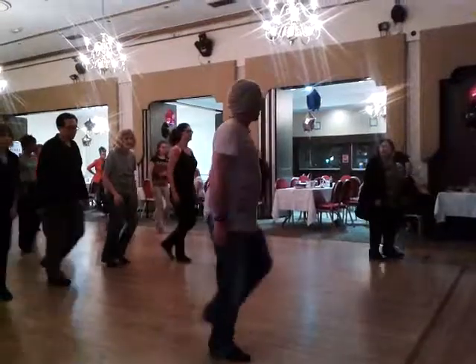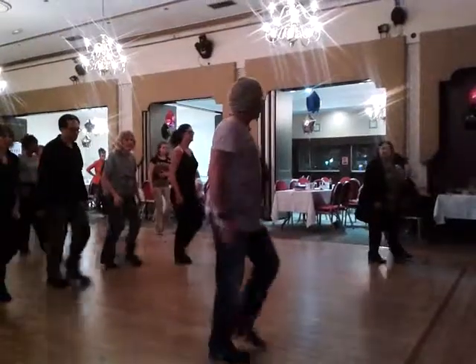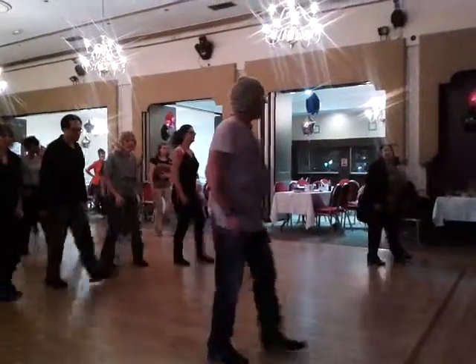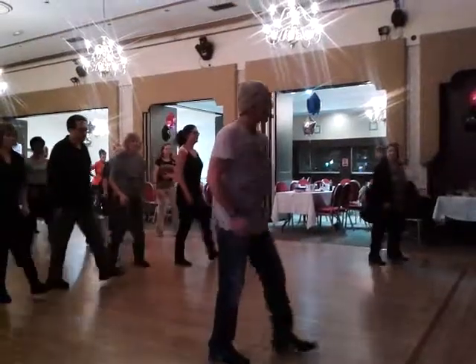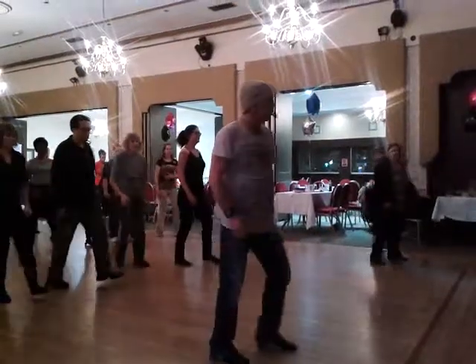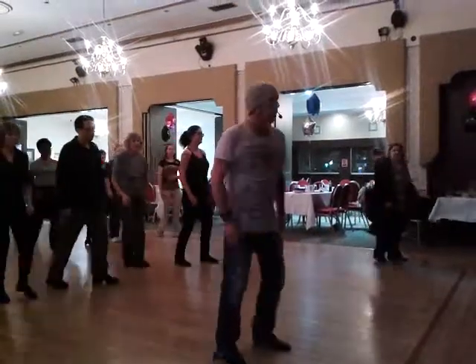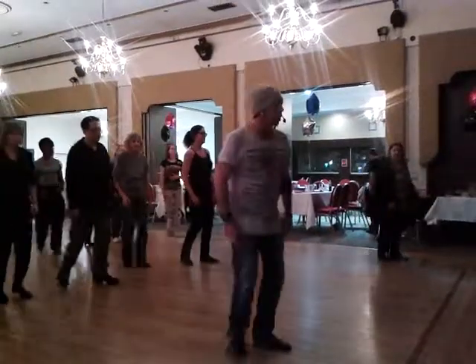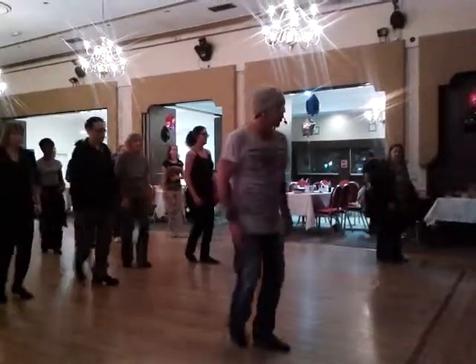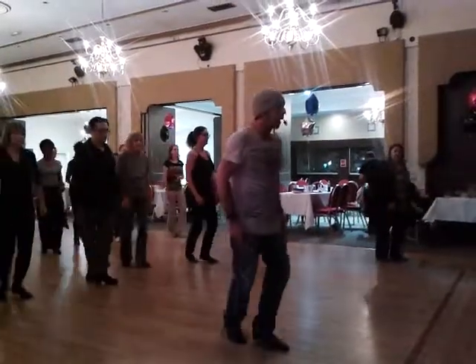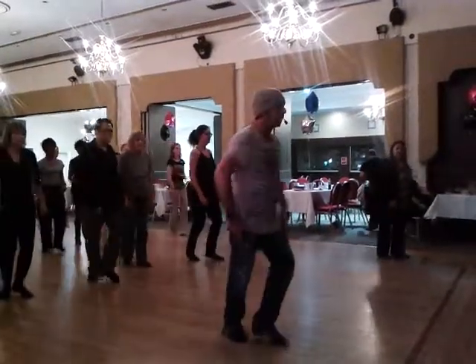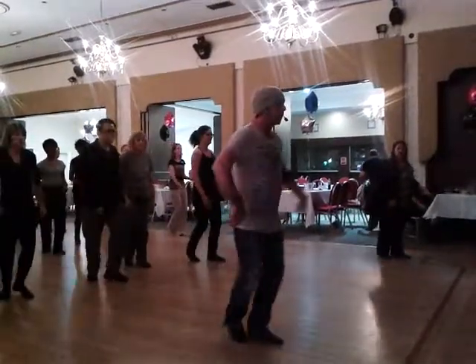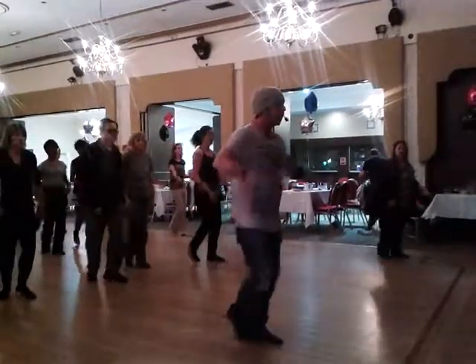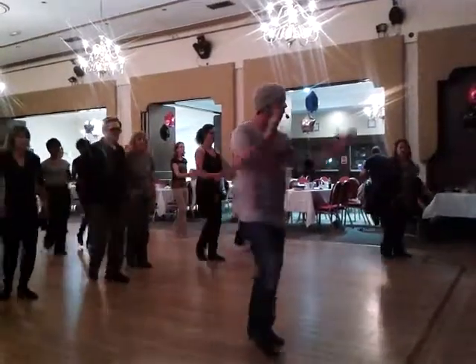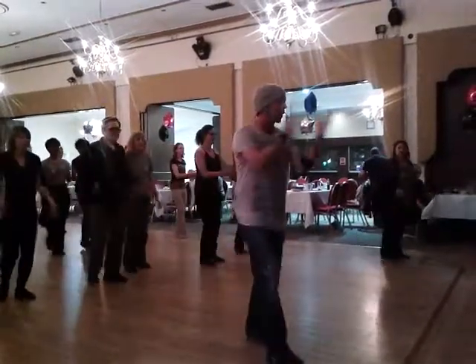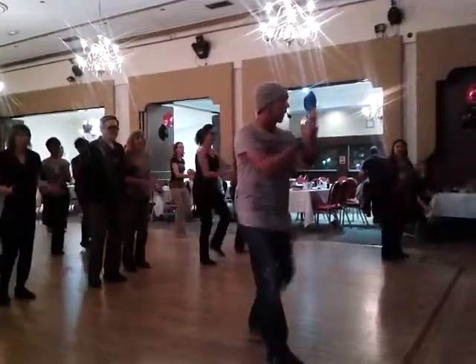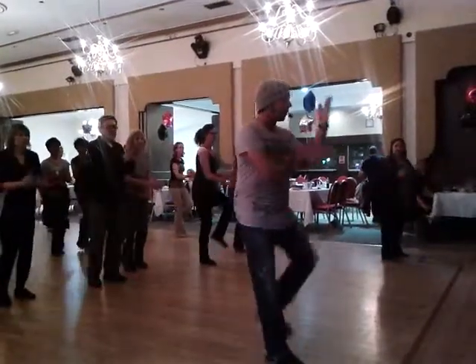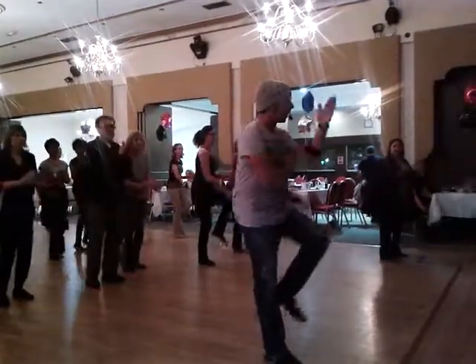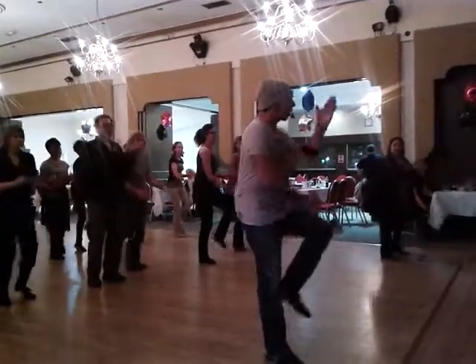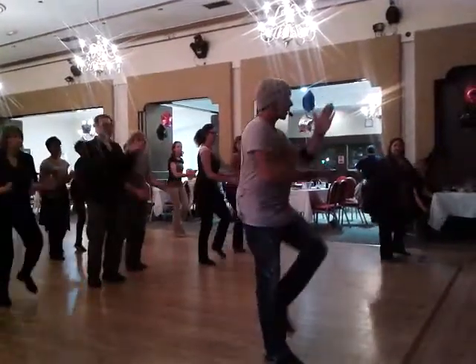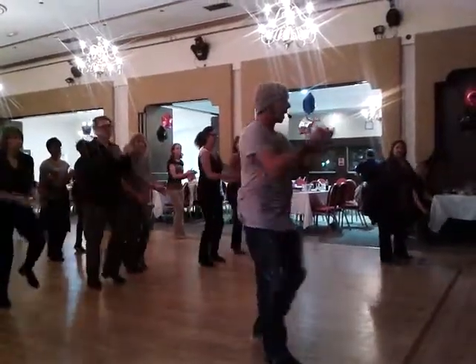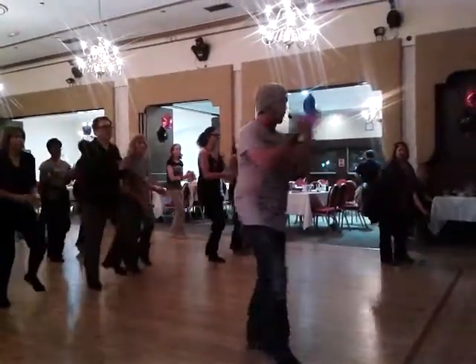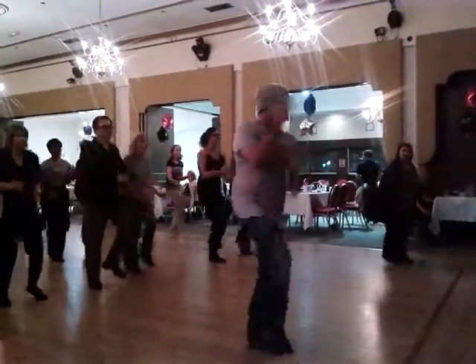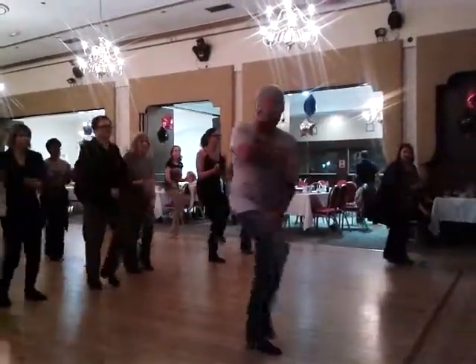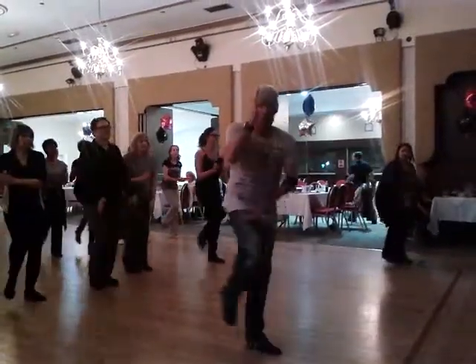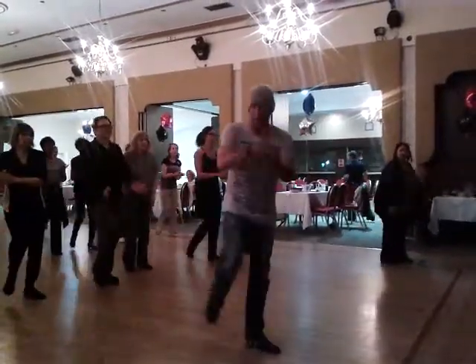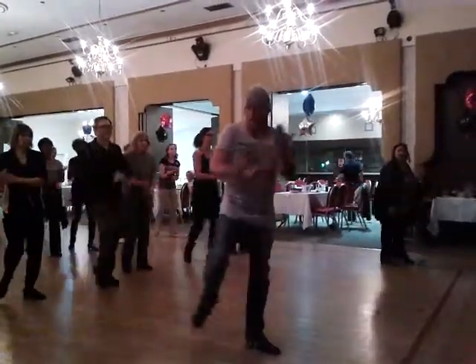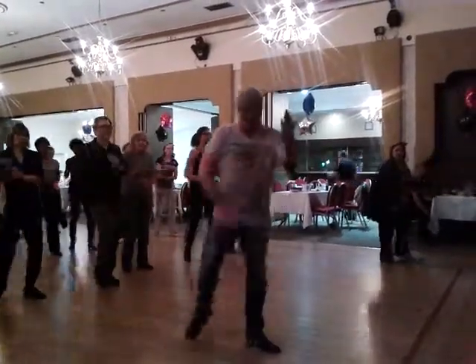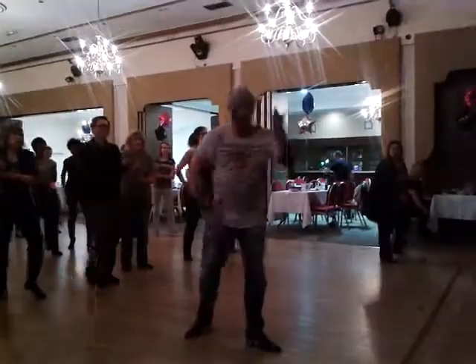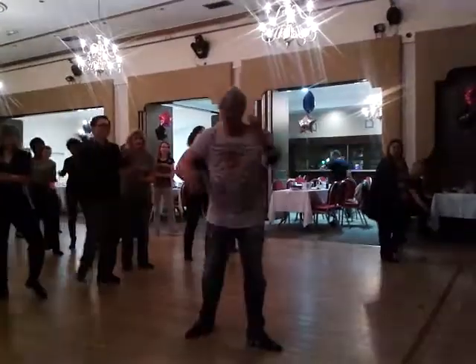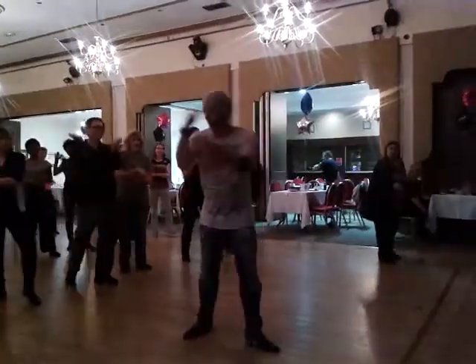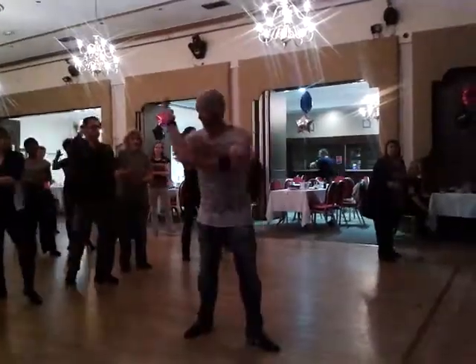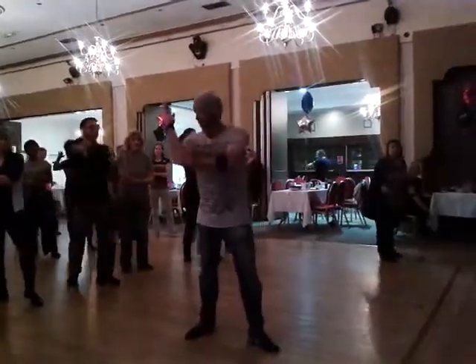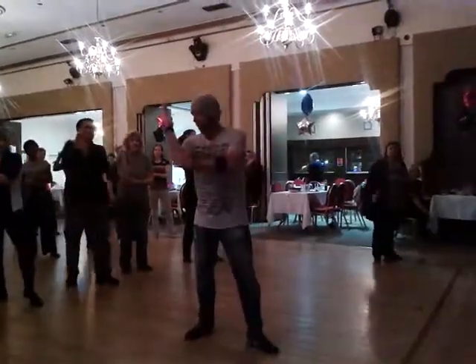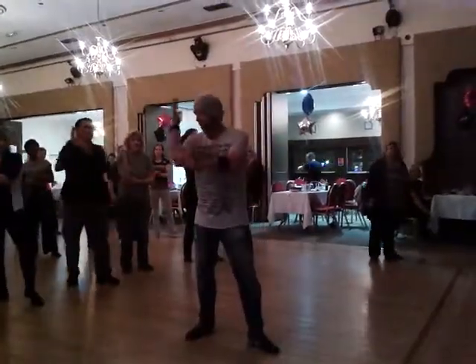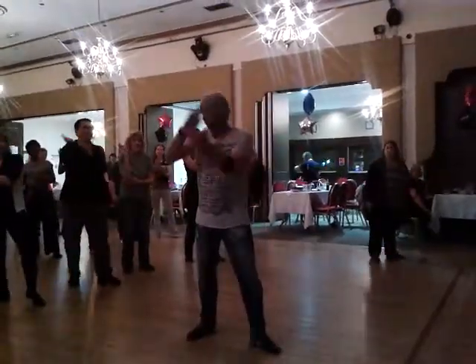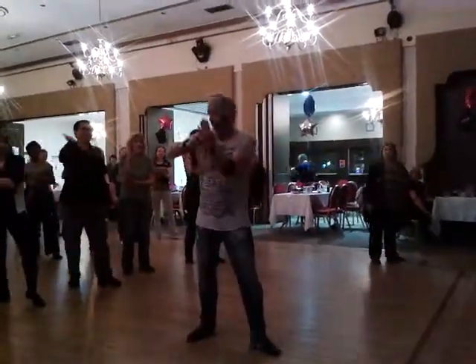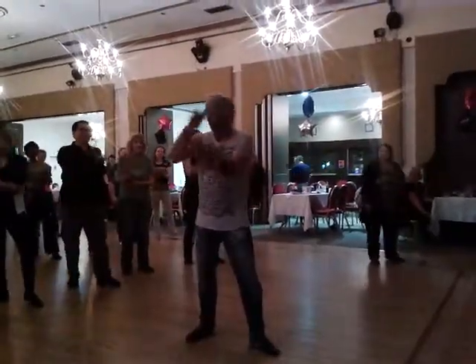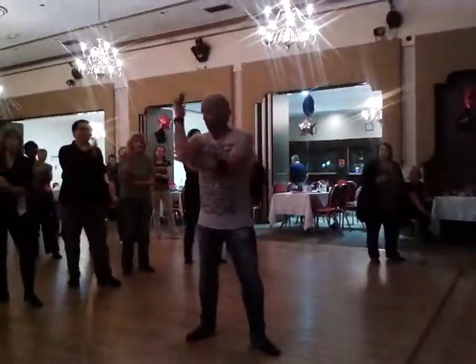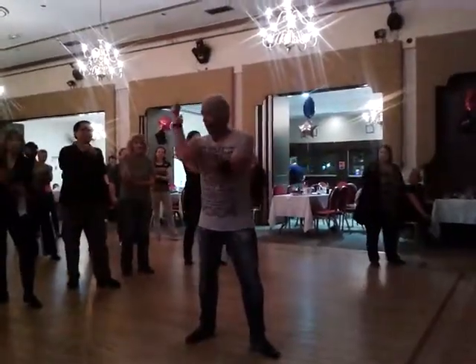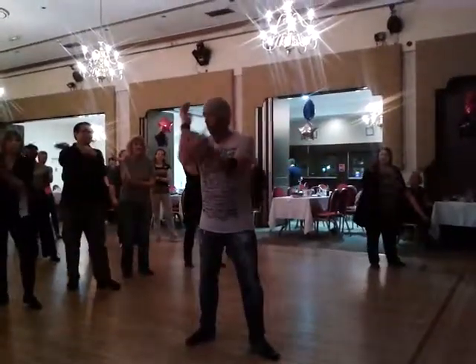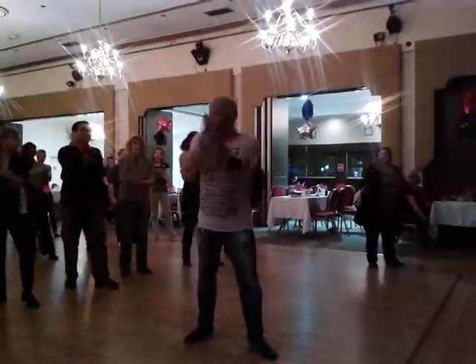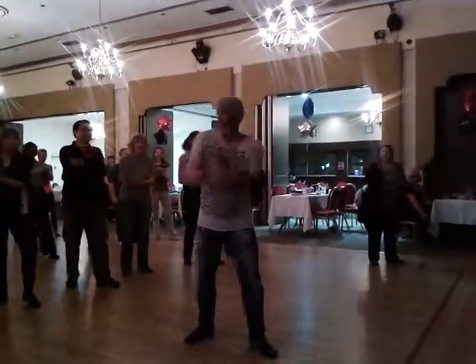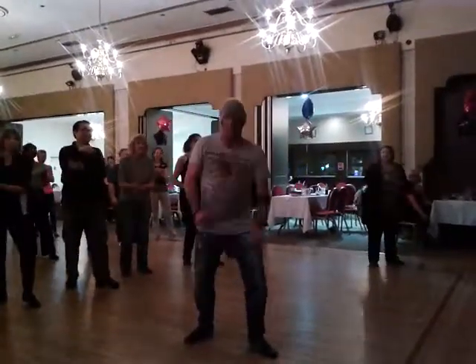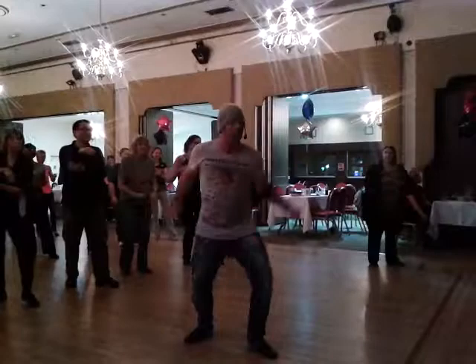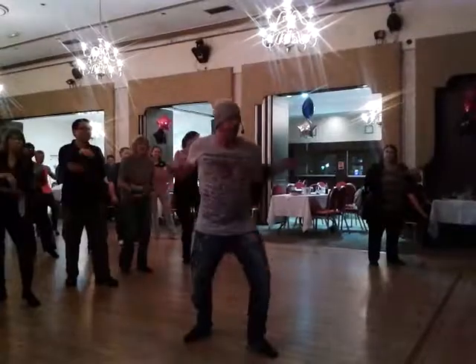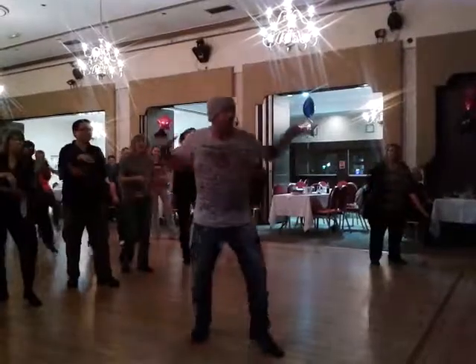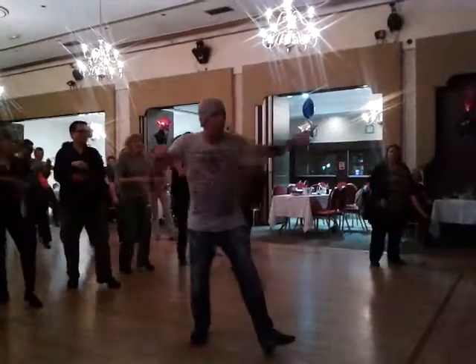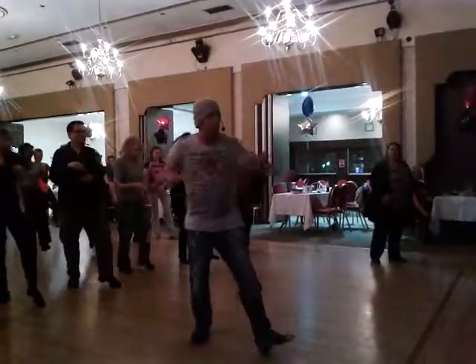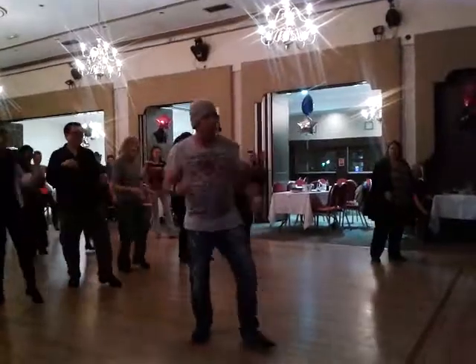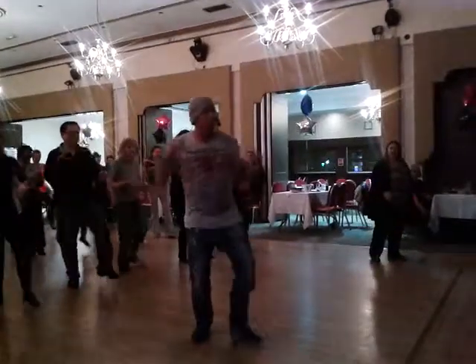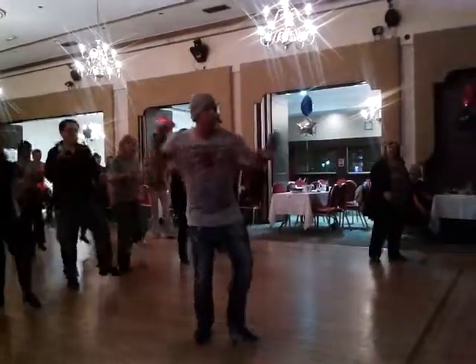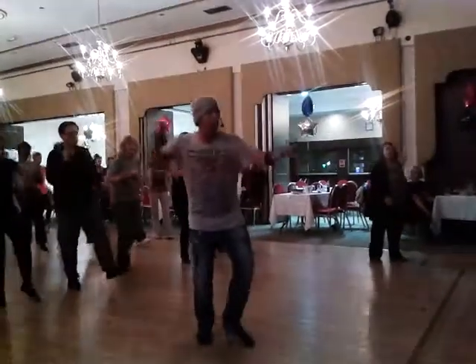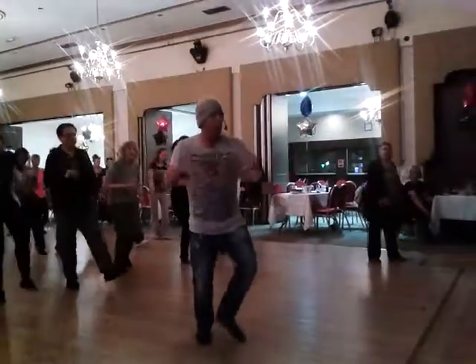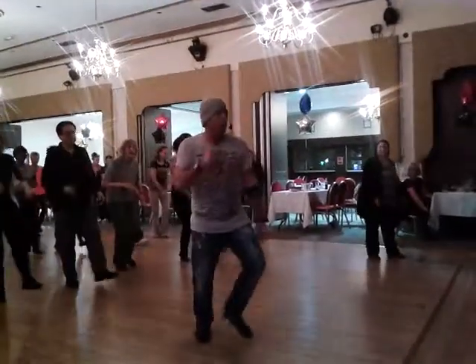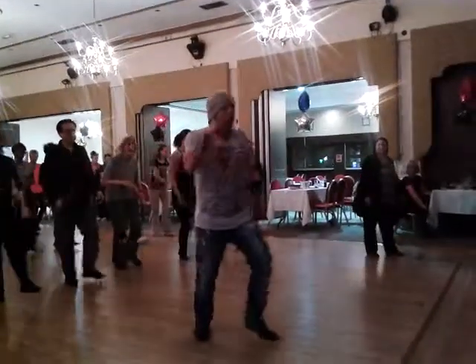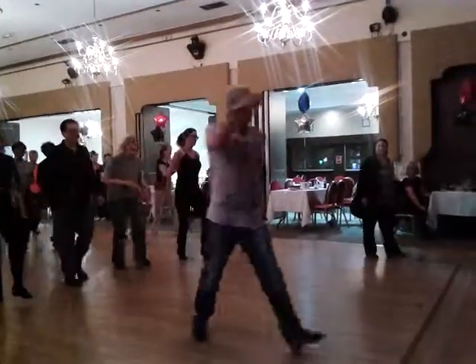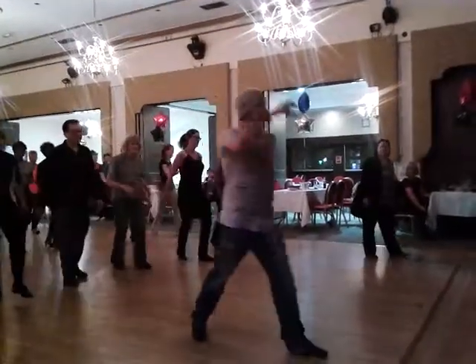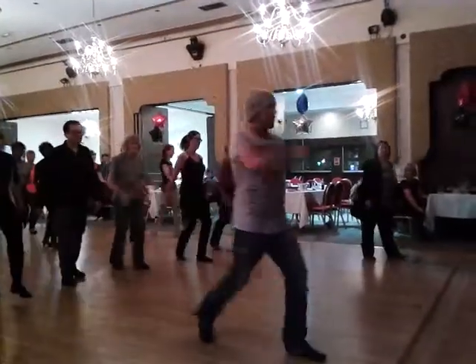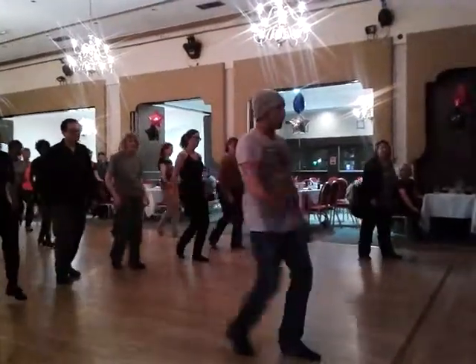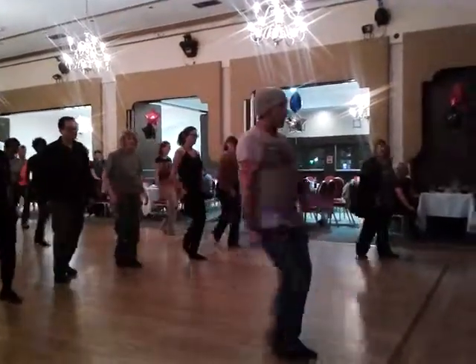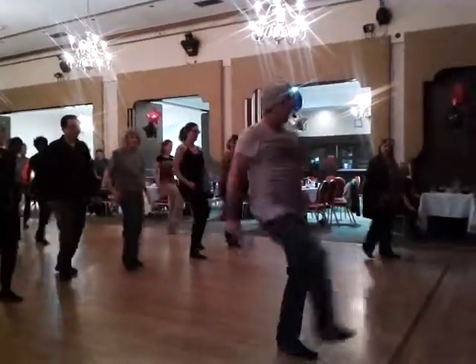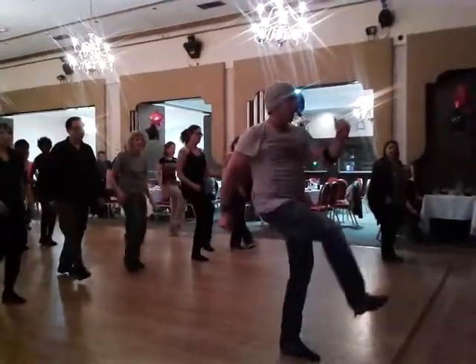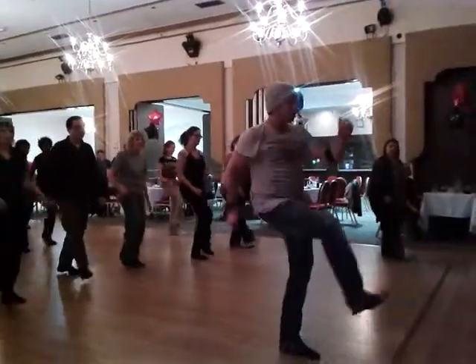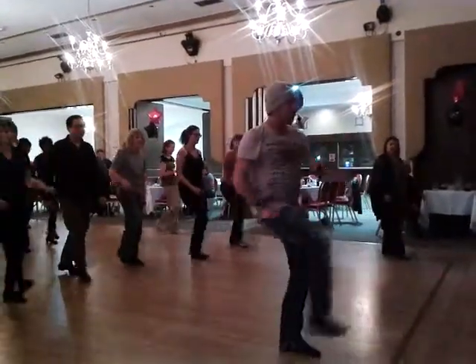And here's your little clap — 4: clap, hit, clap, hit, clap, hit, down, clap, elbow, clap, and a hop, hop, step in a hitch.